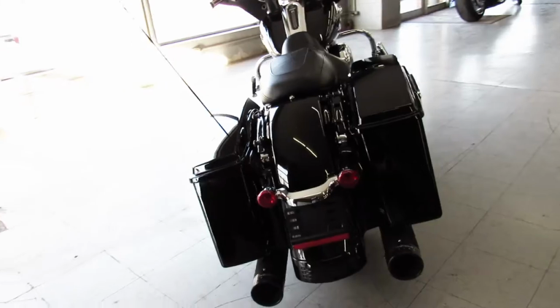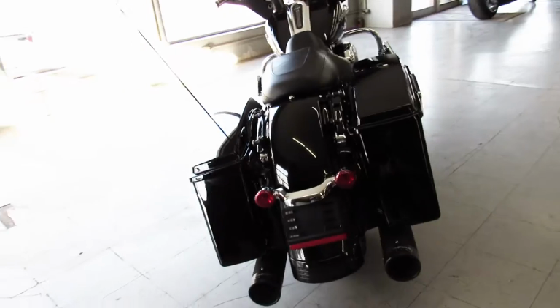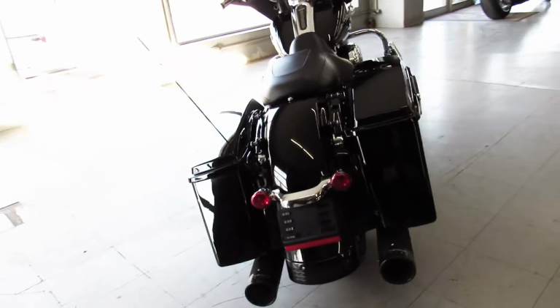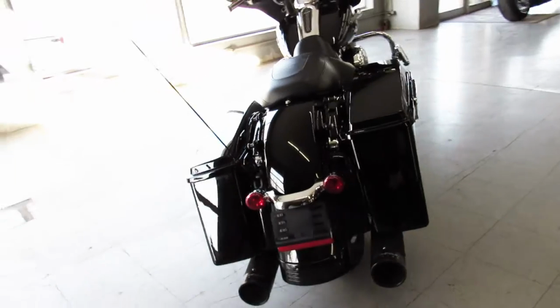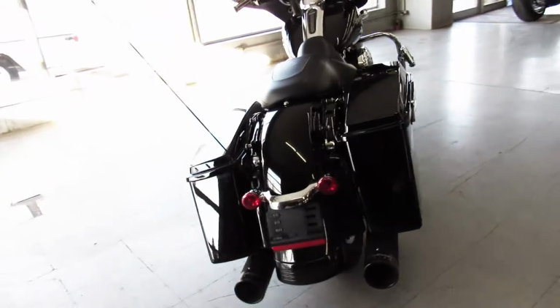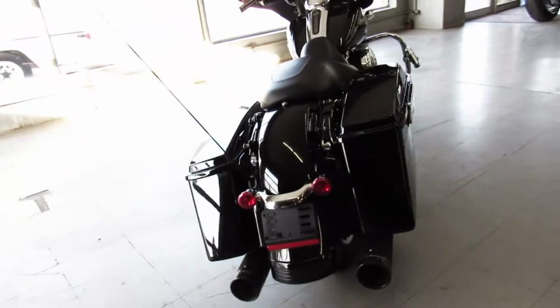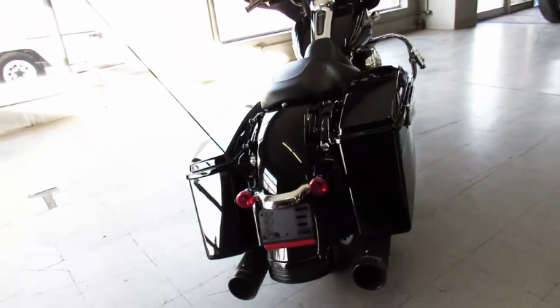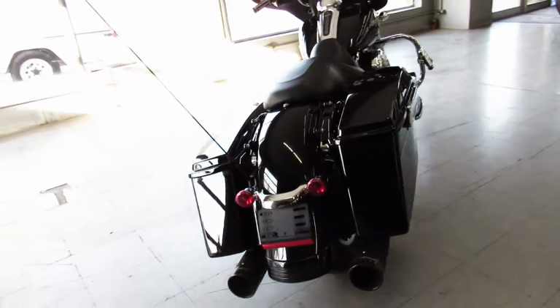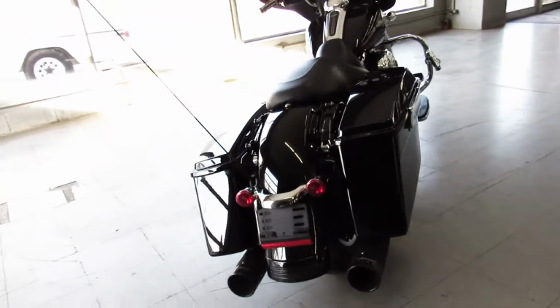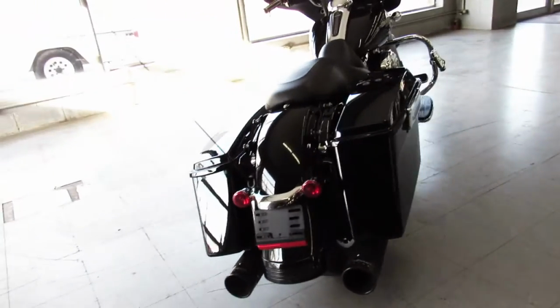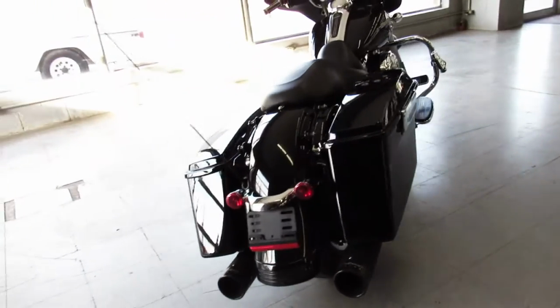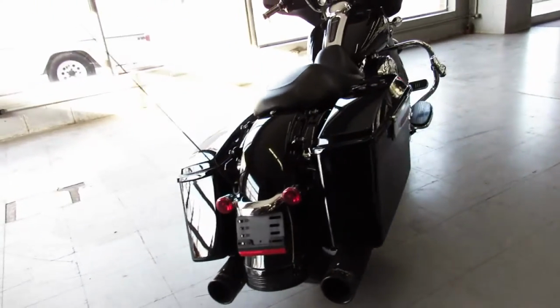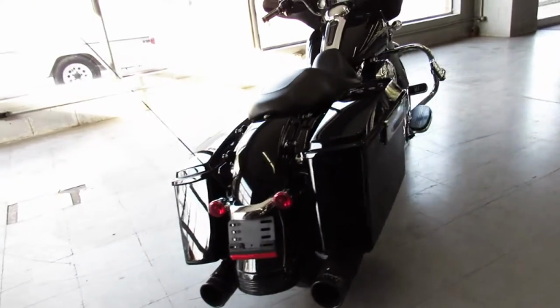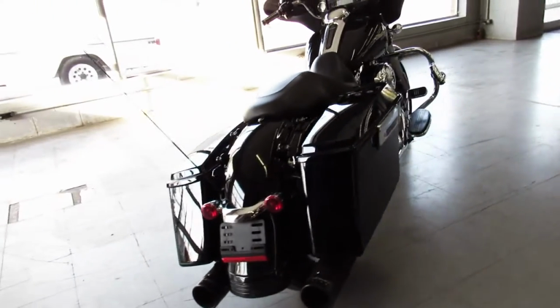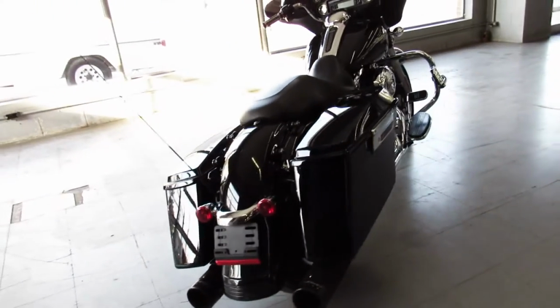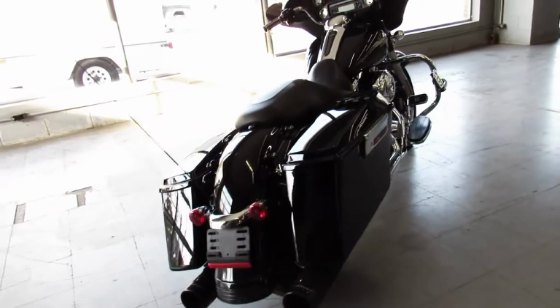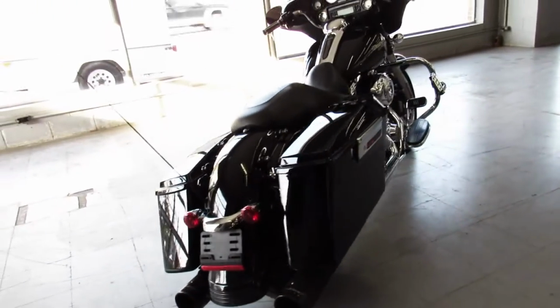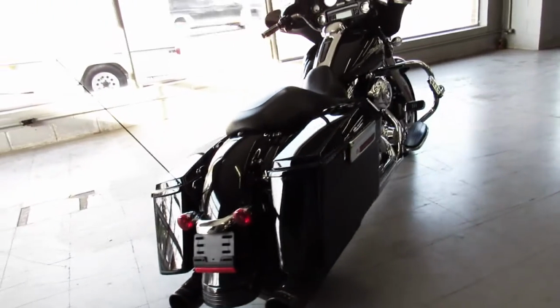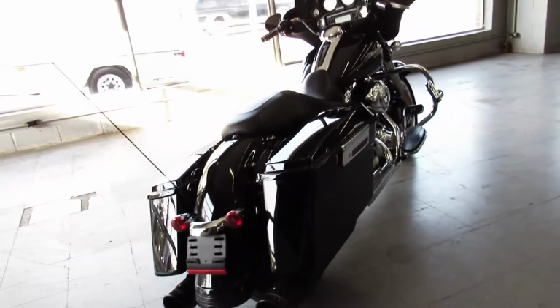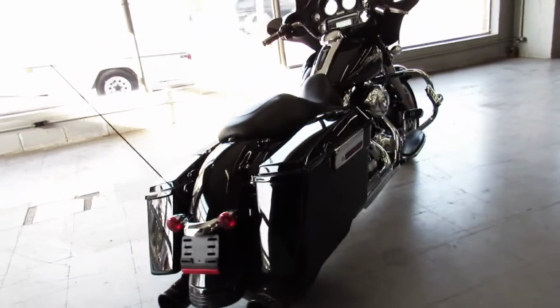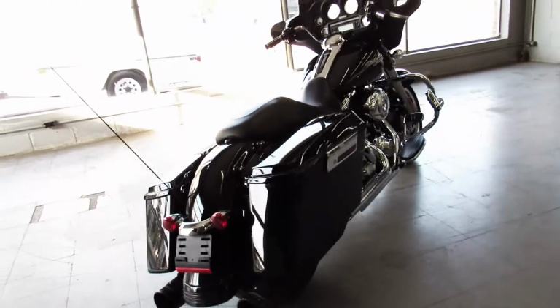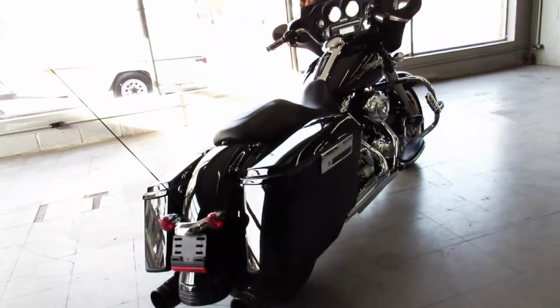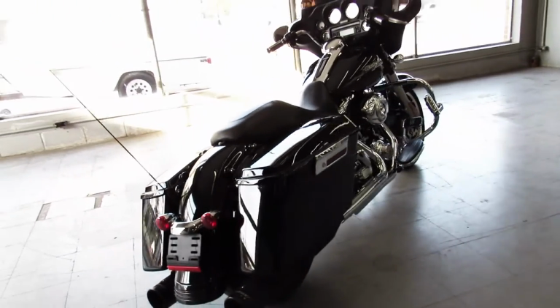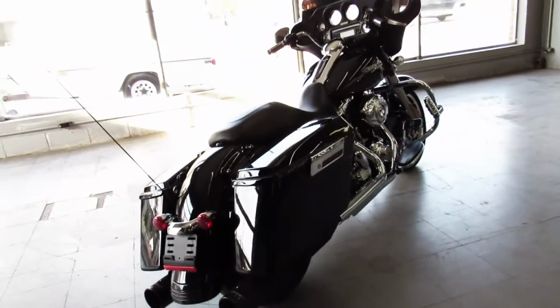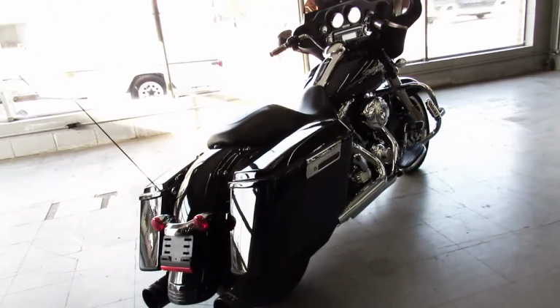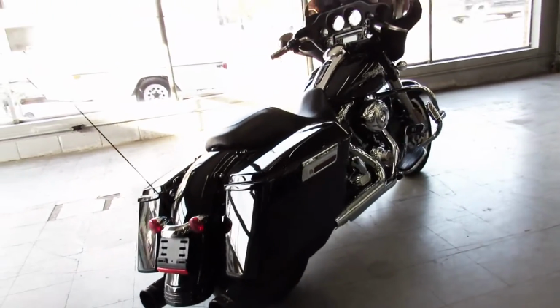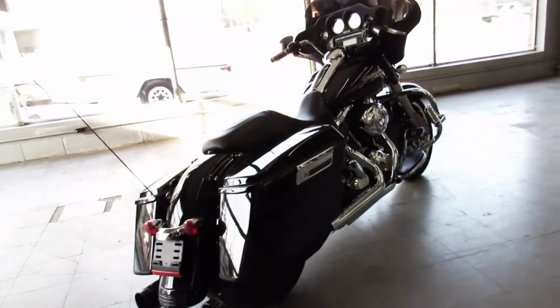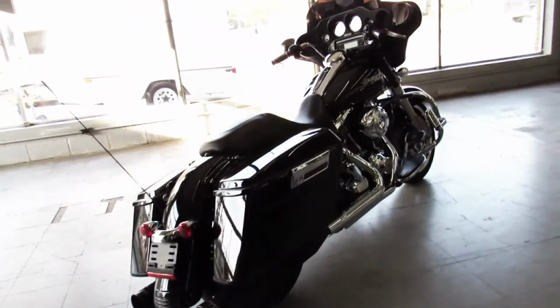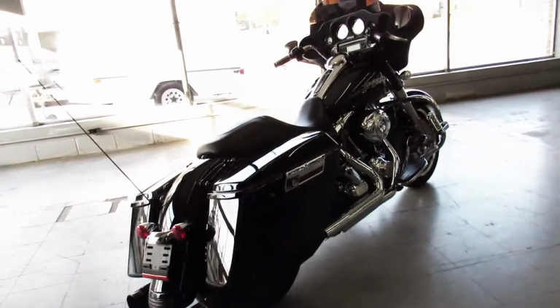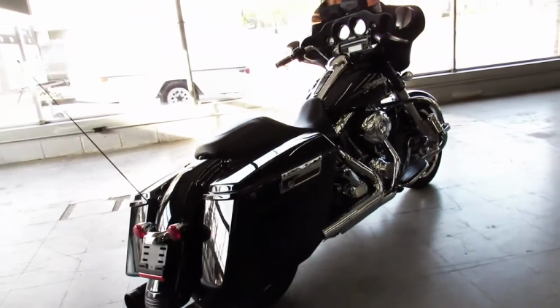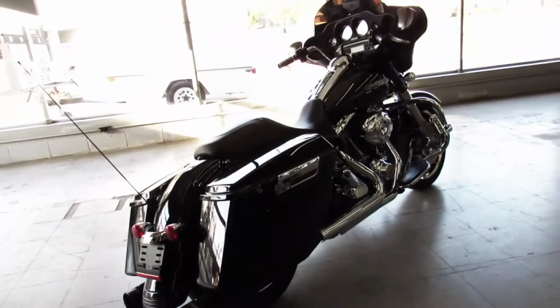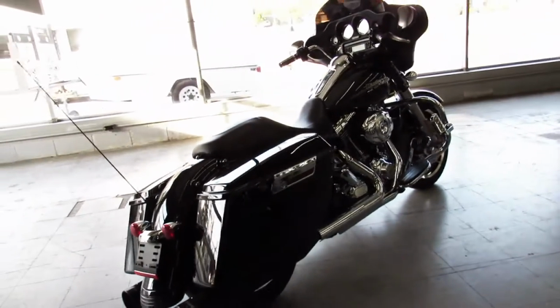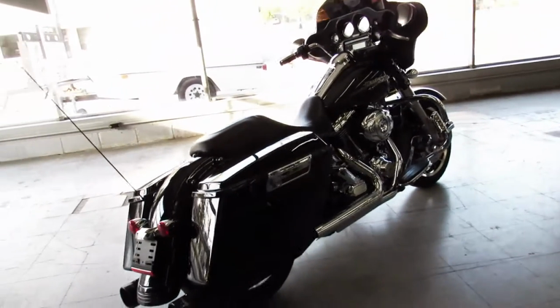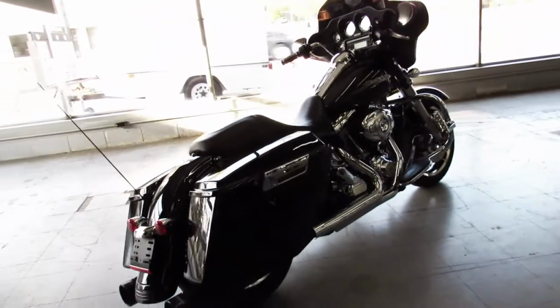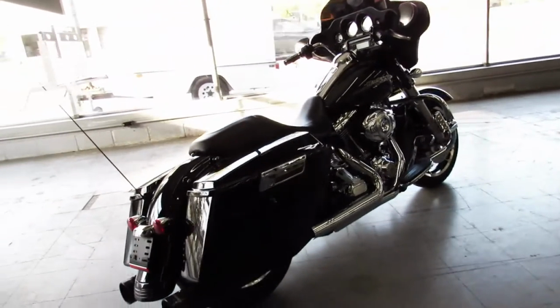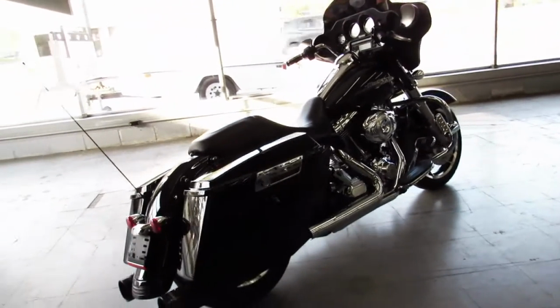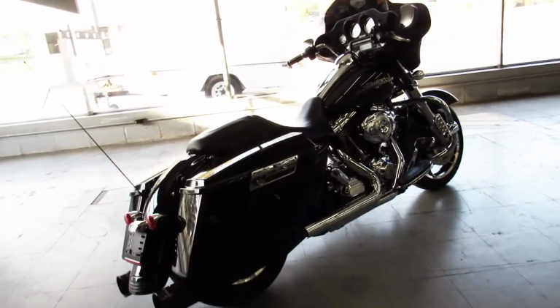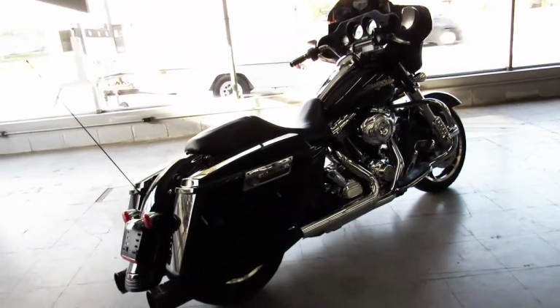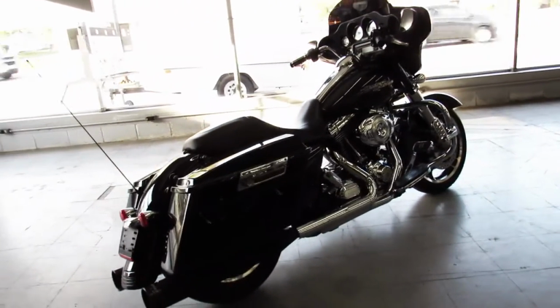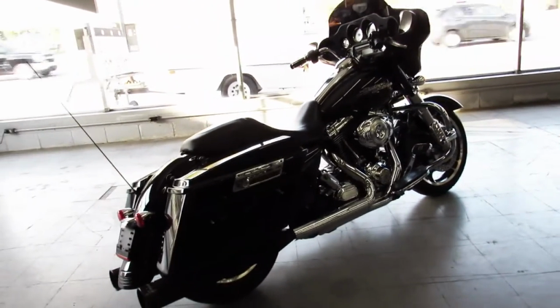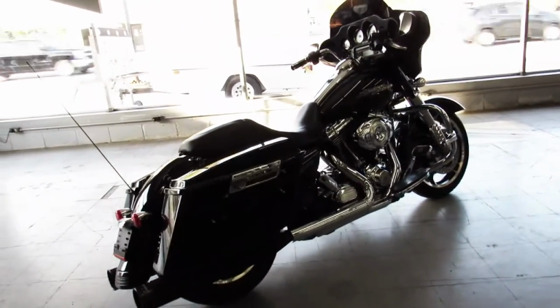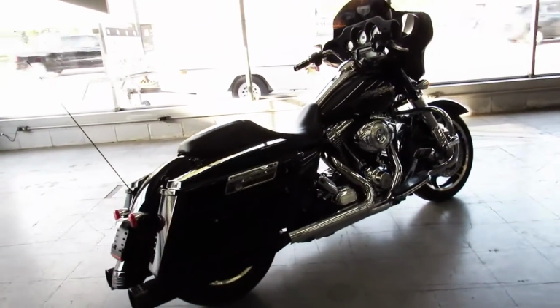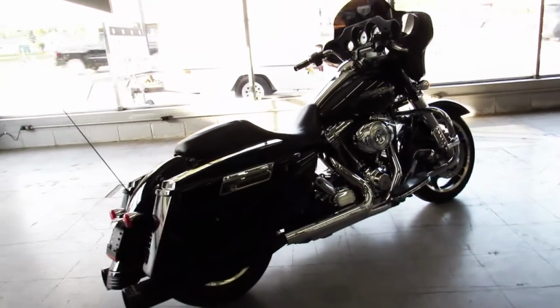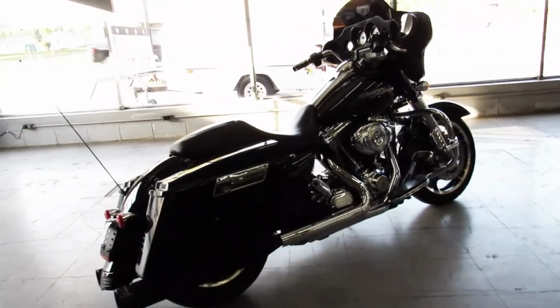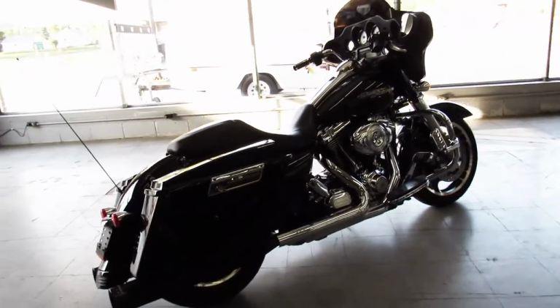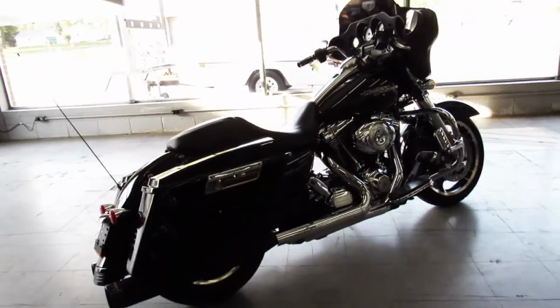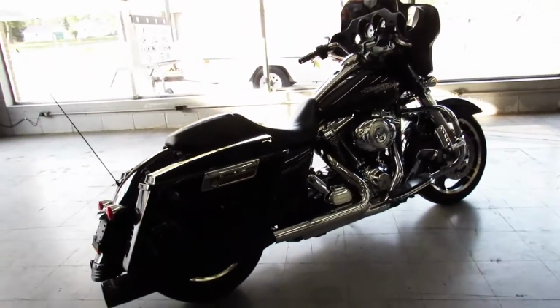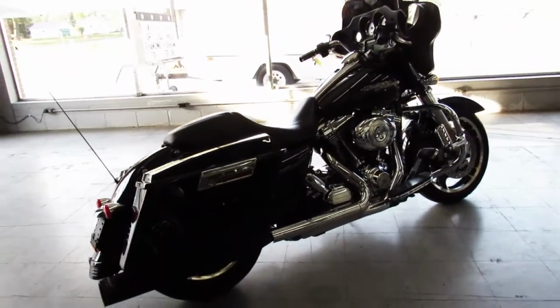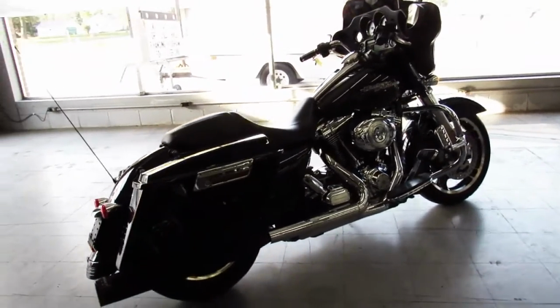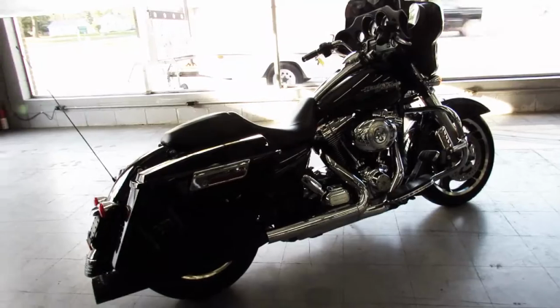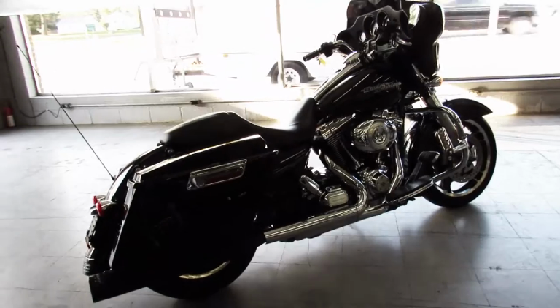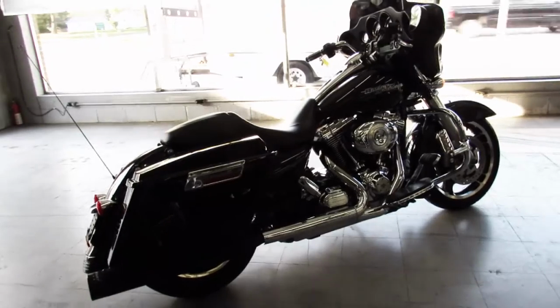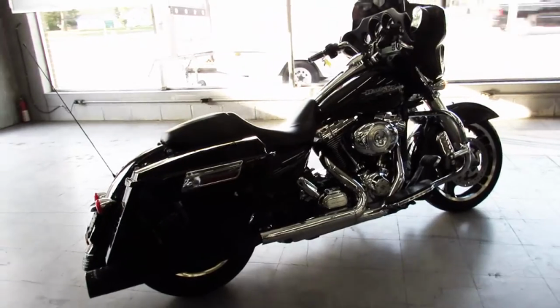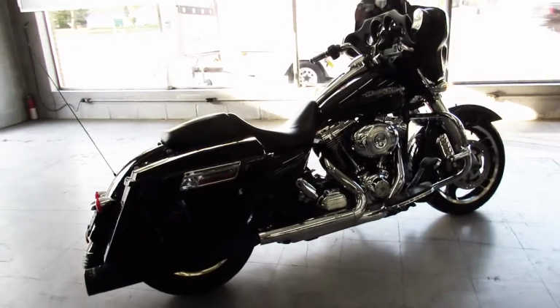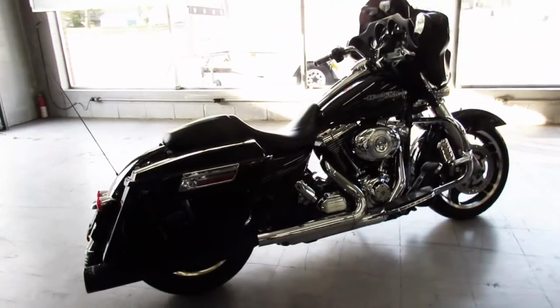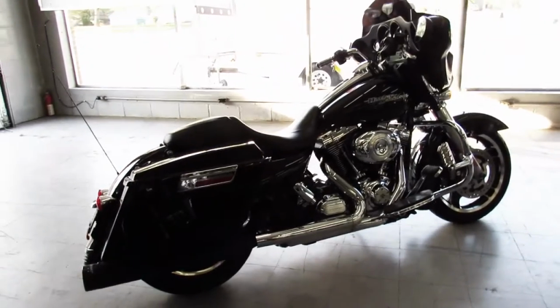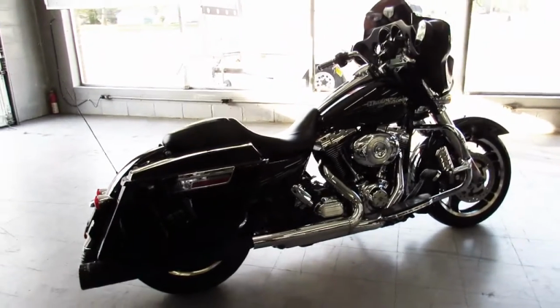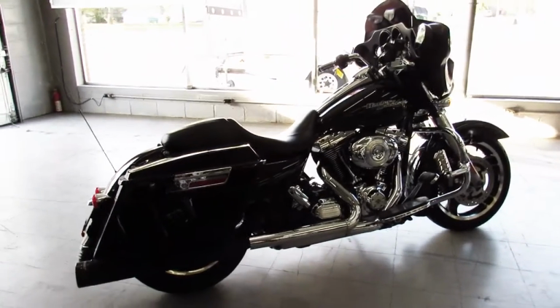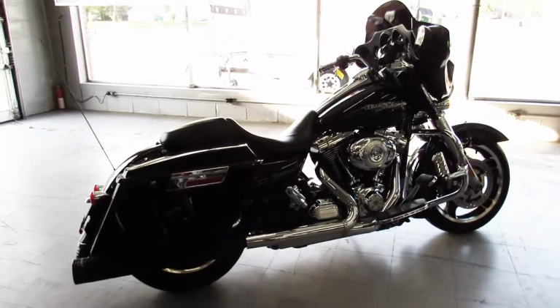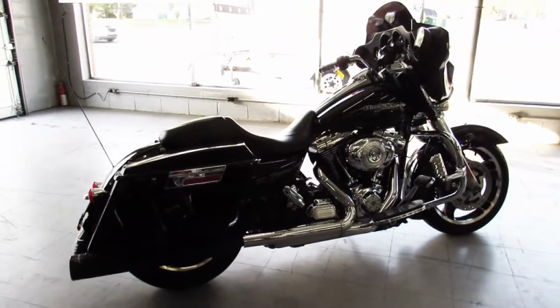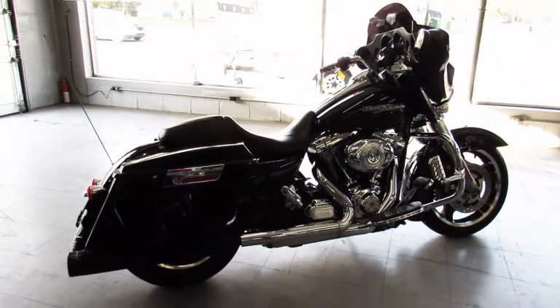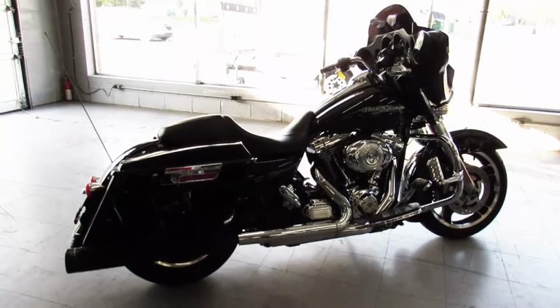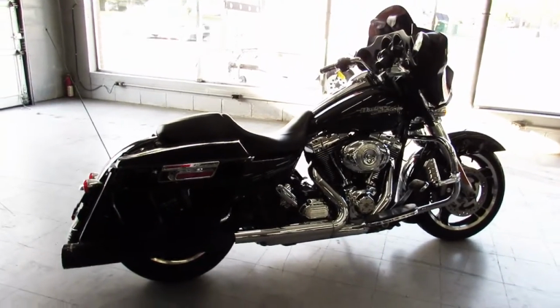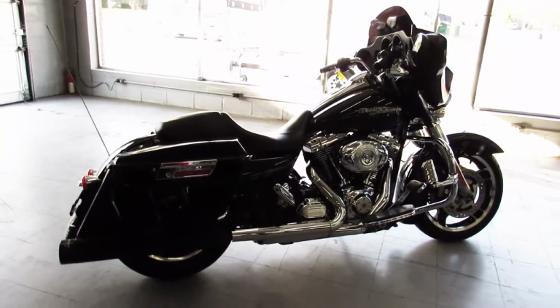Don't miss out on this 2012 Harley Davidson — call us at 810-648-9500.